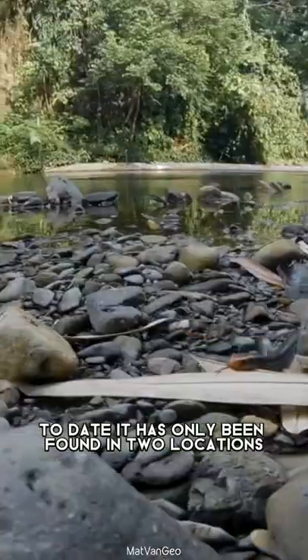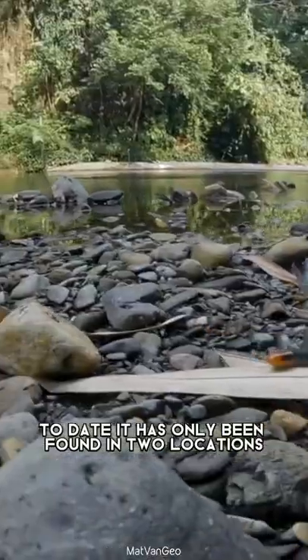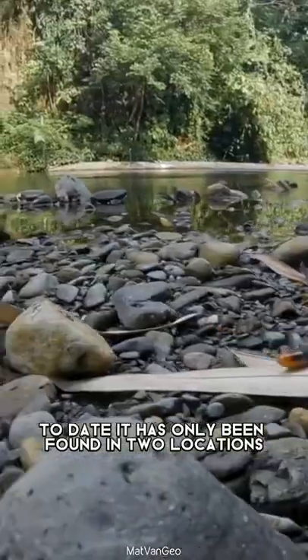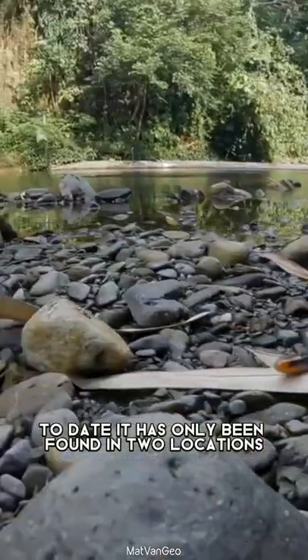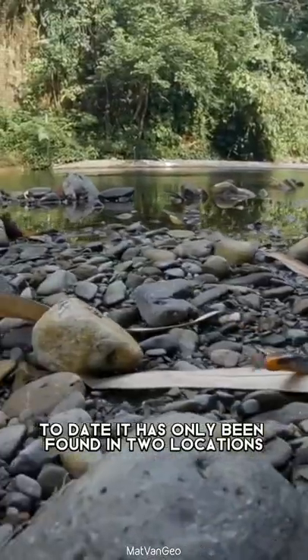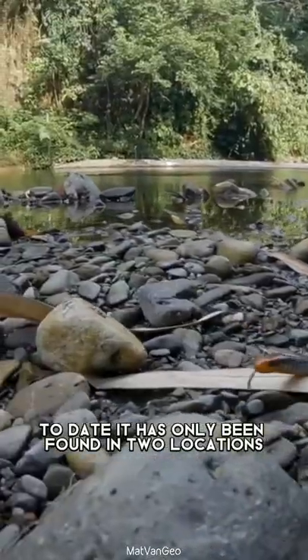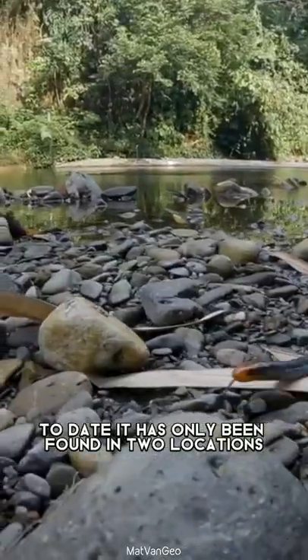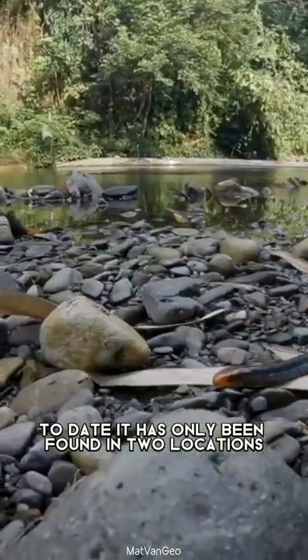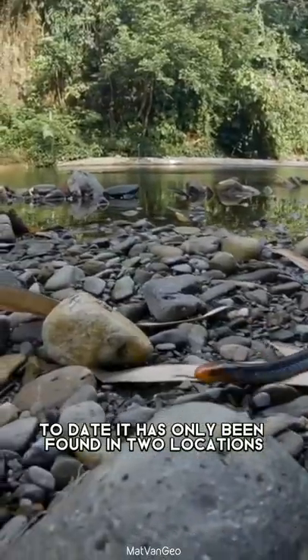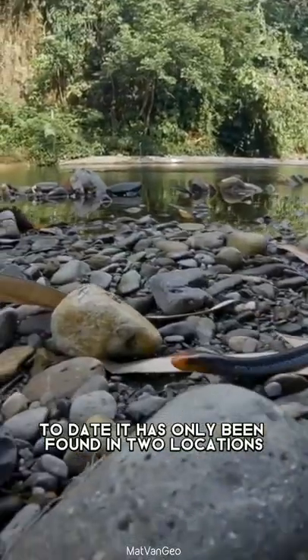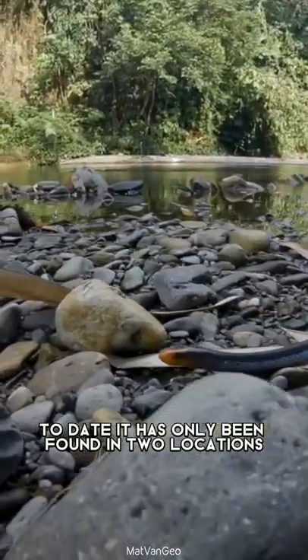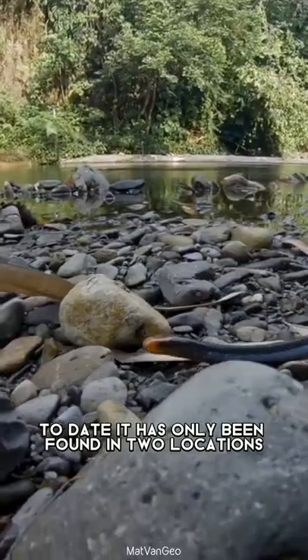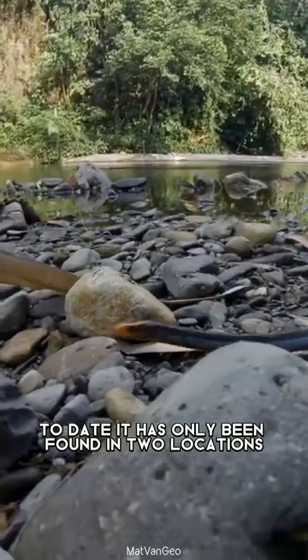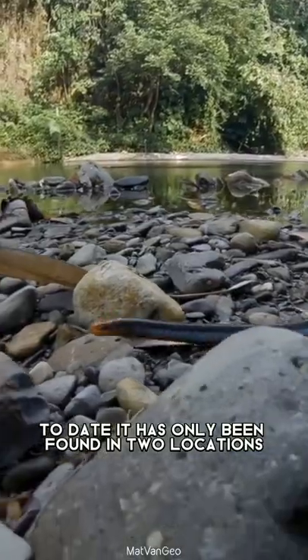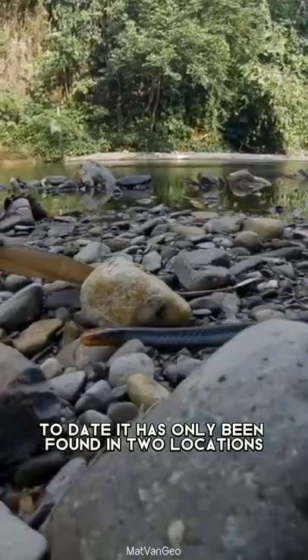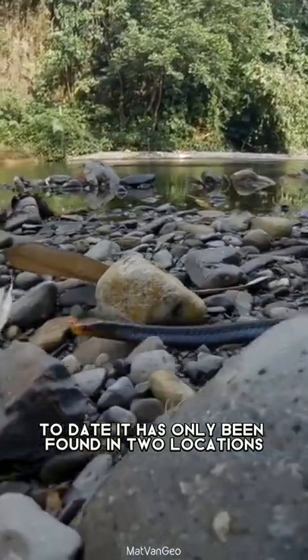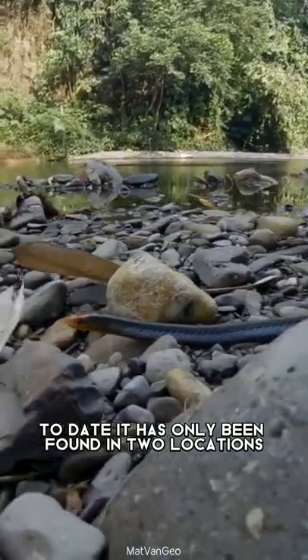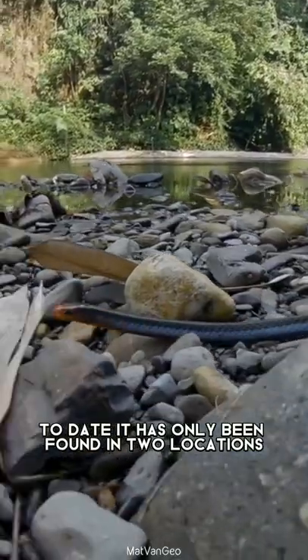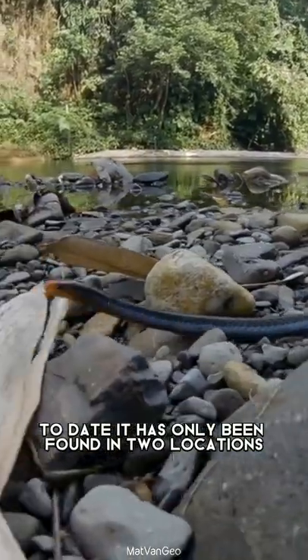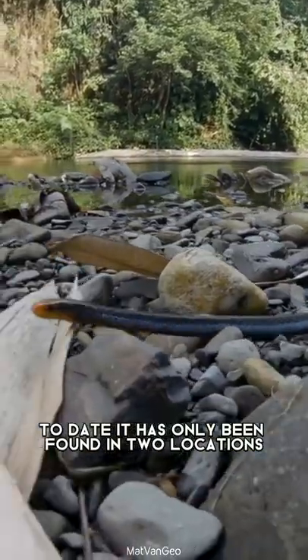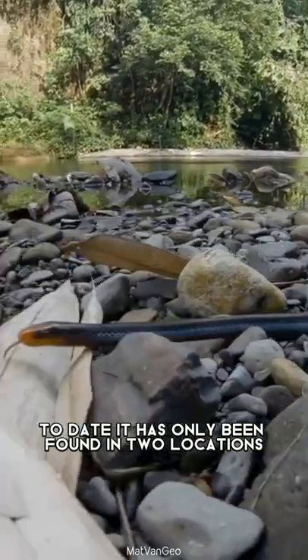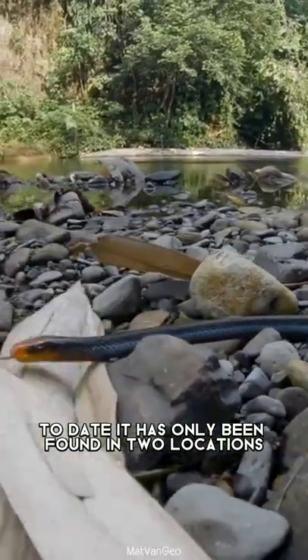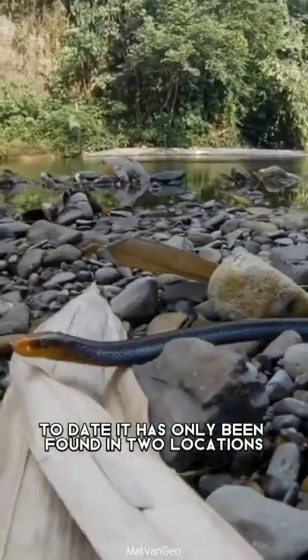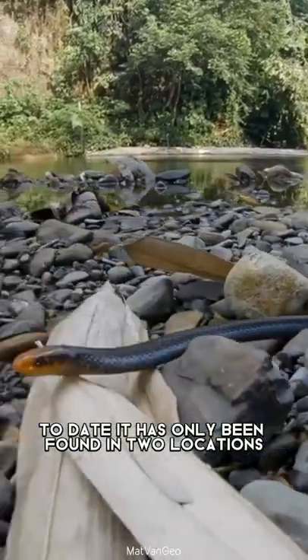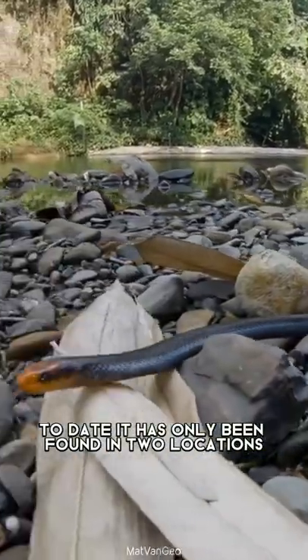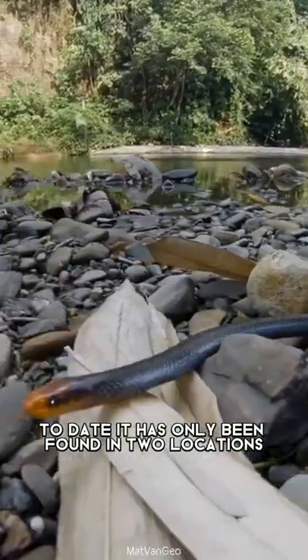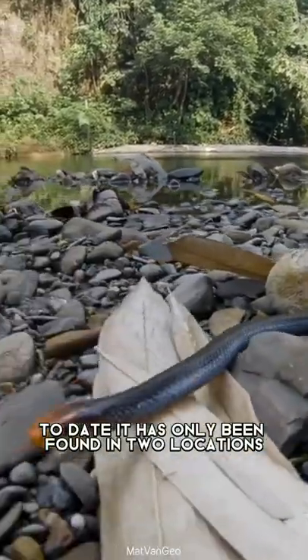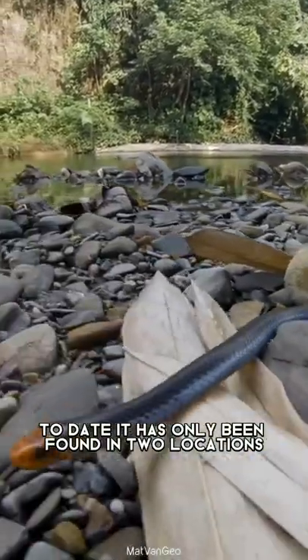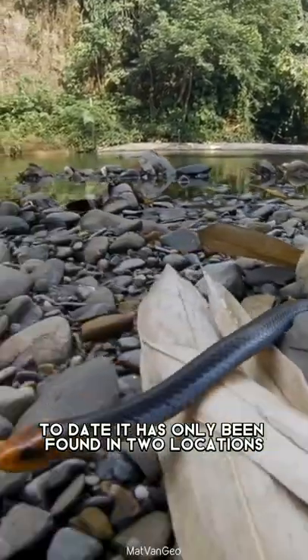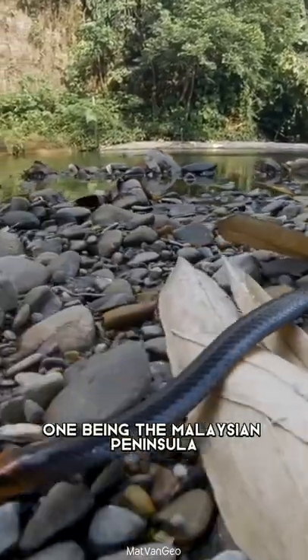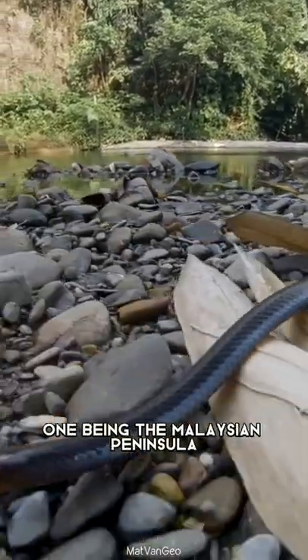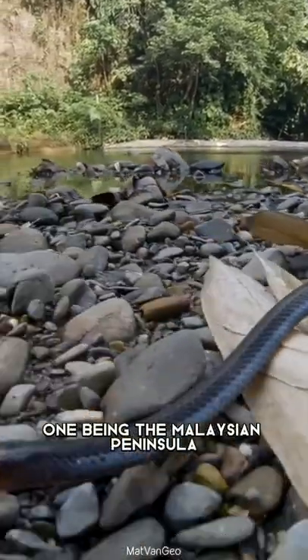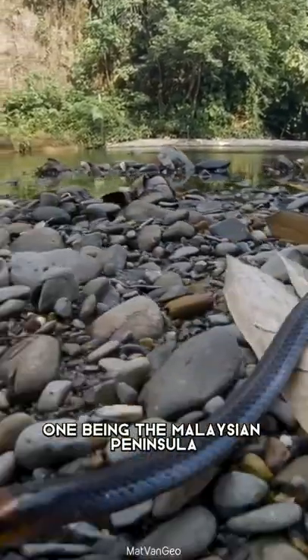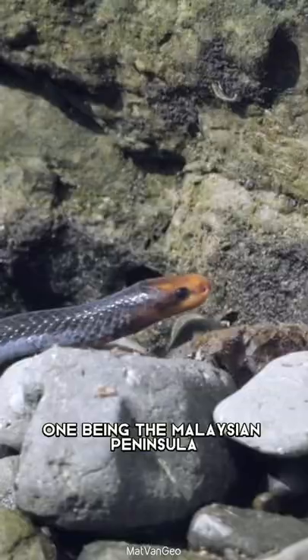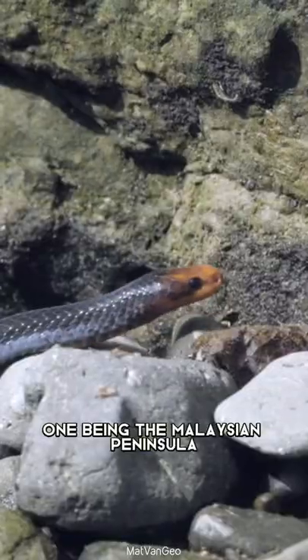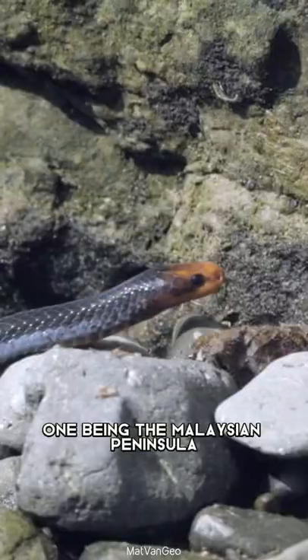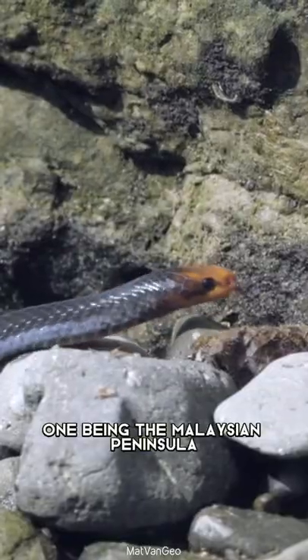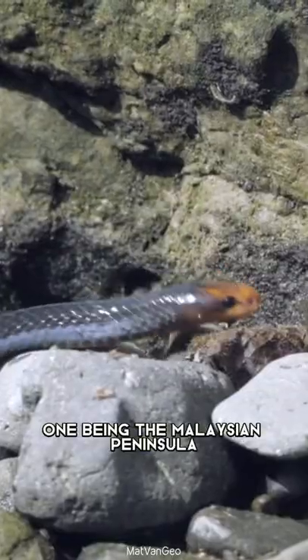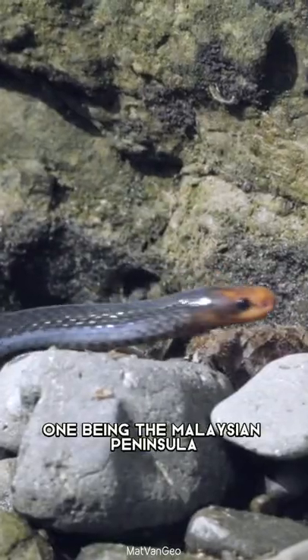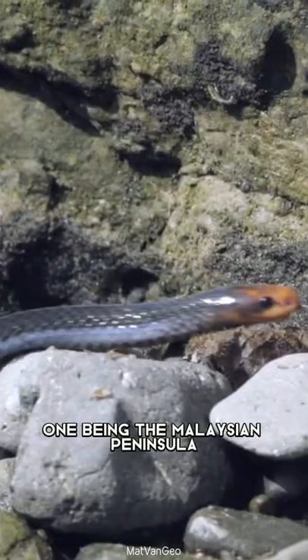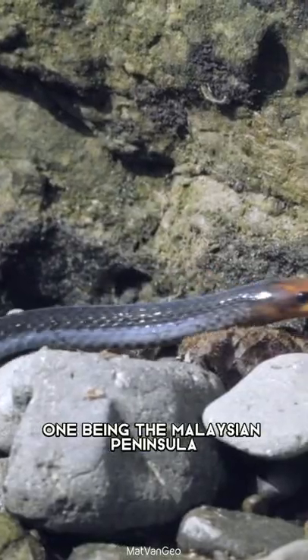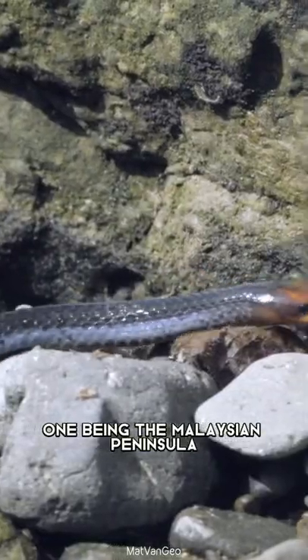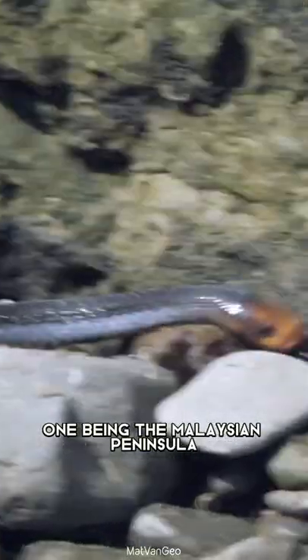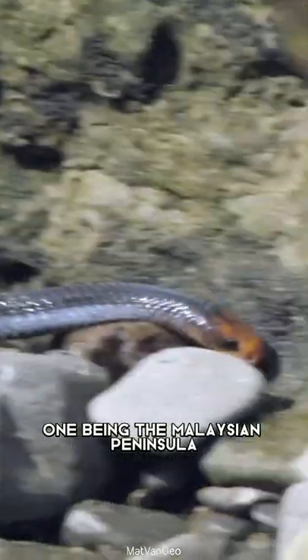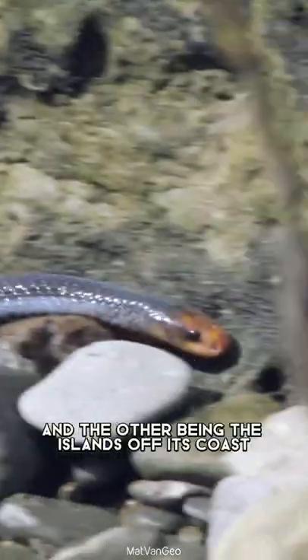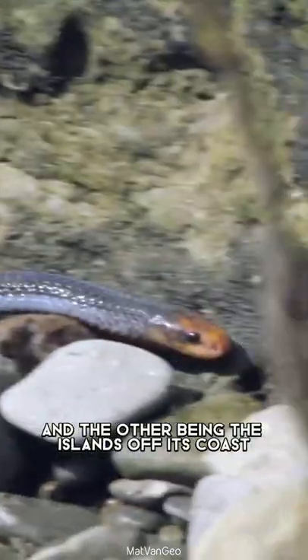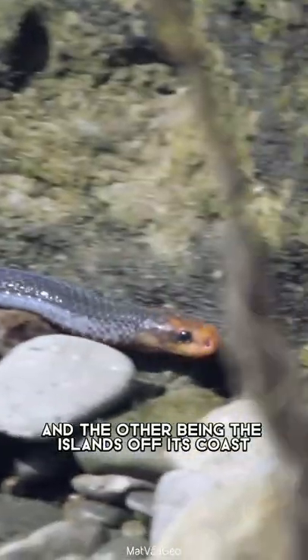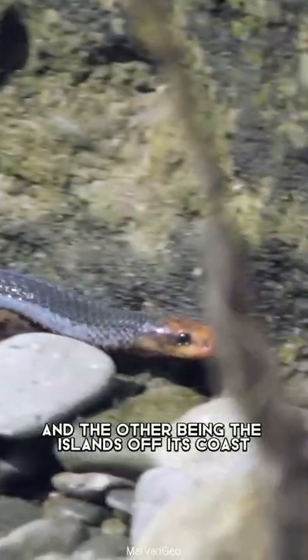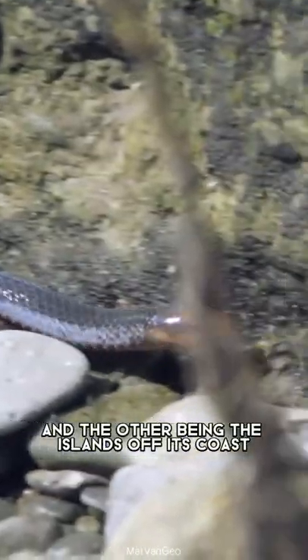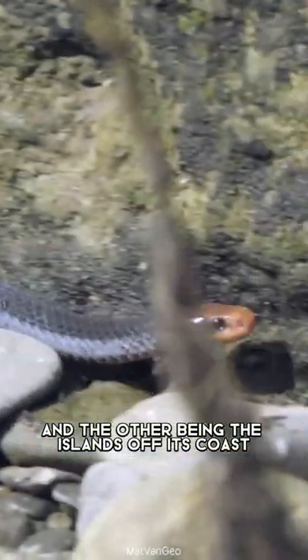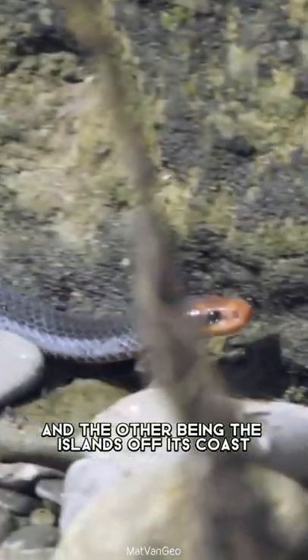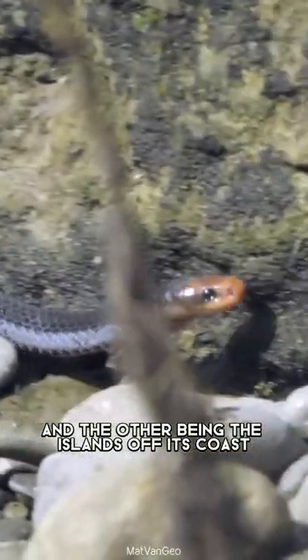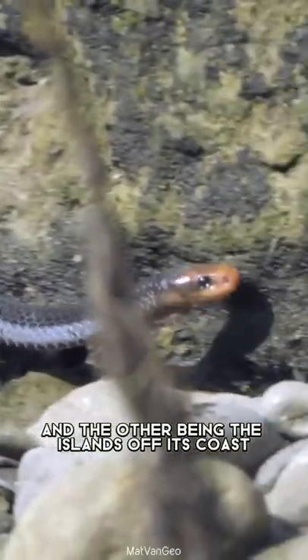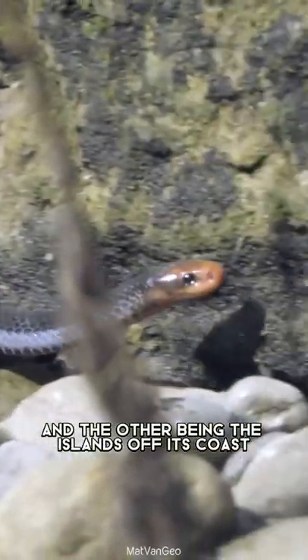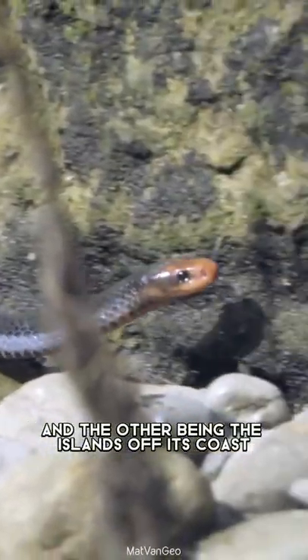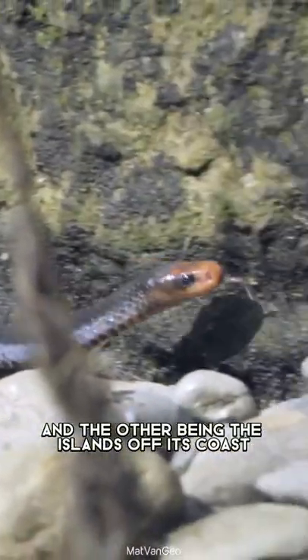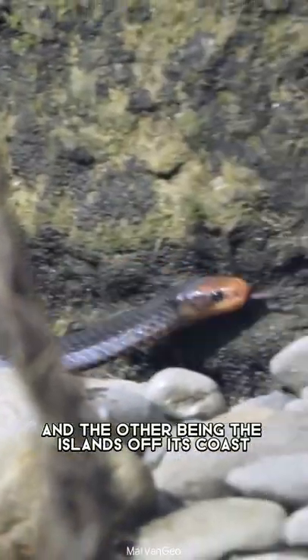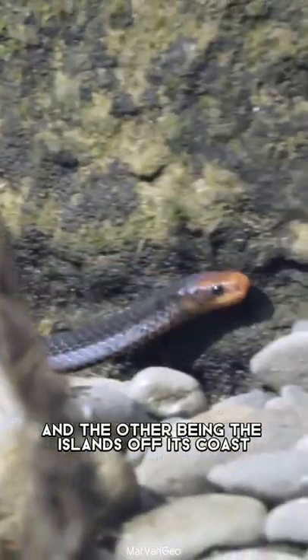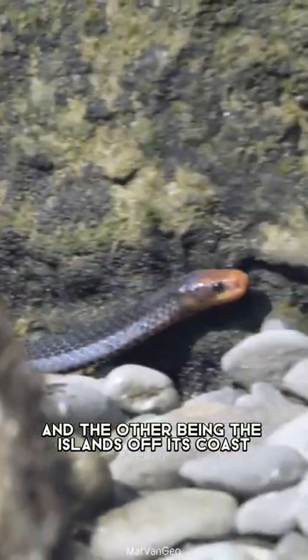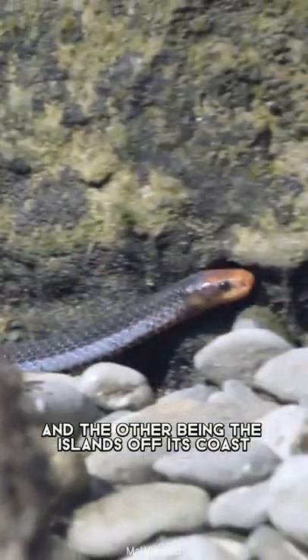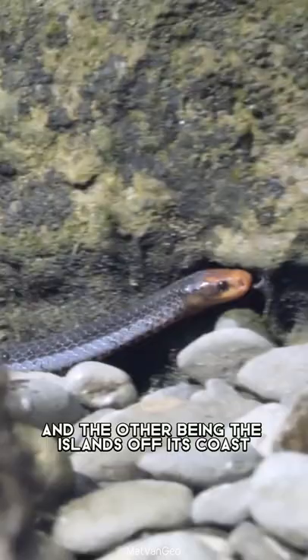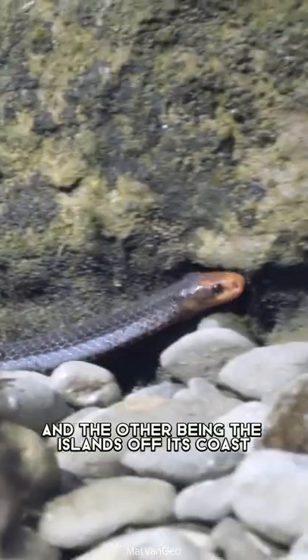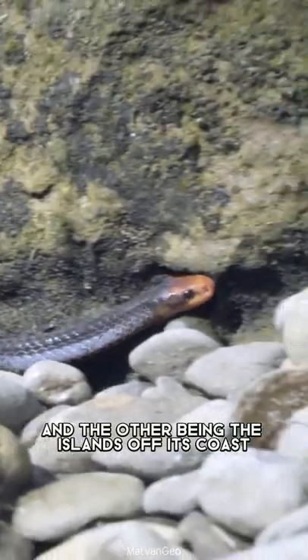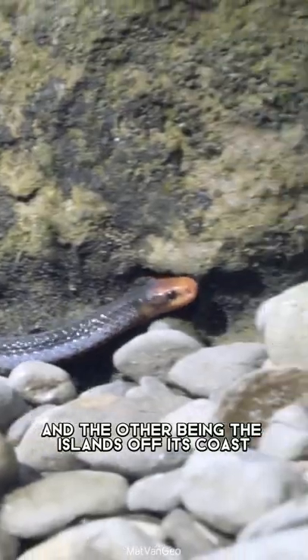To date, it has only been found in two locations: one being the Malaysian peninsula and the other being the islands off its coast.